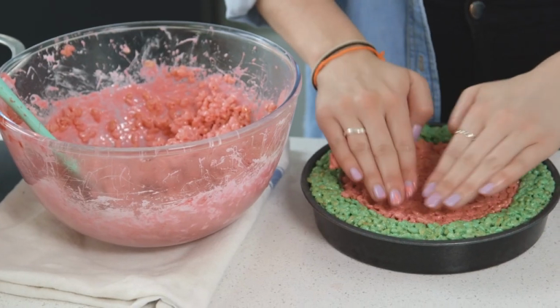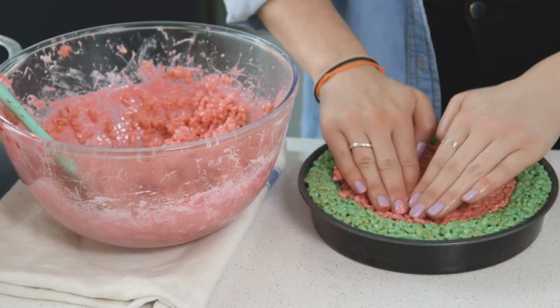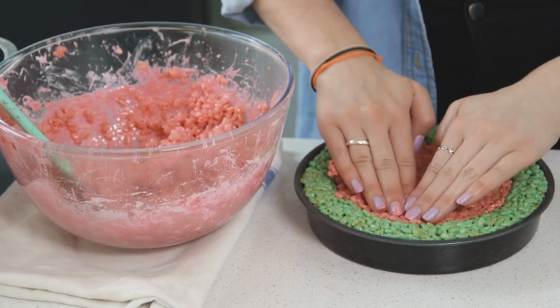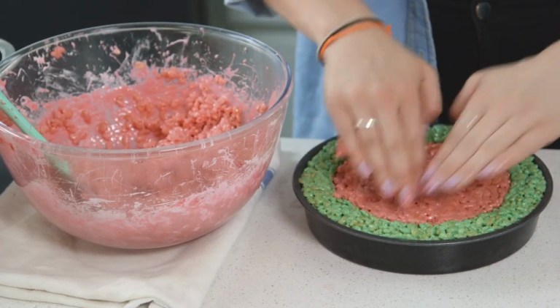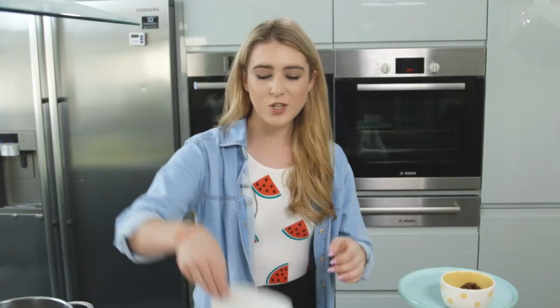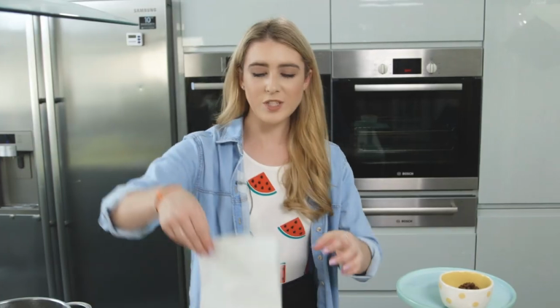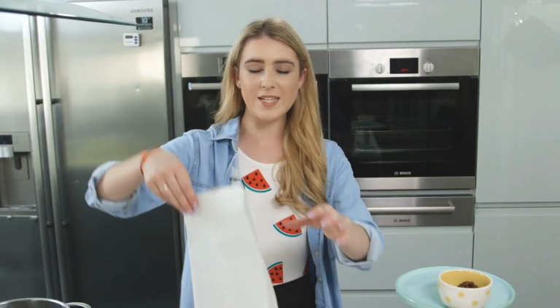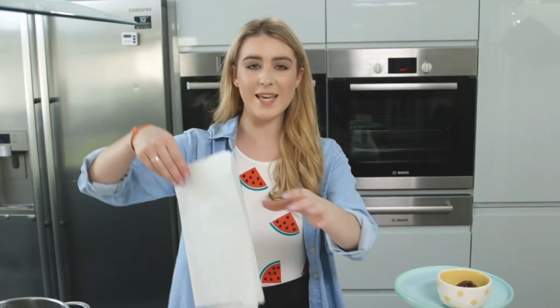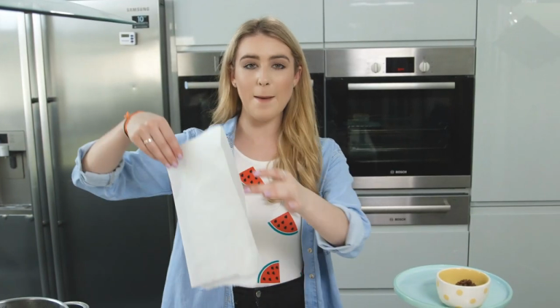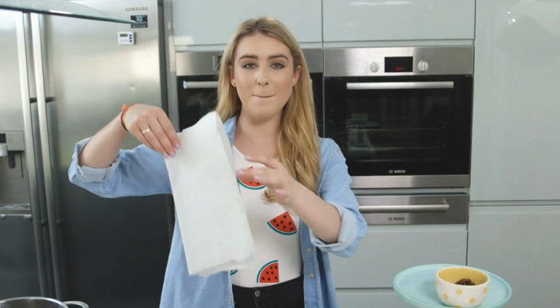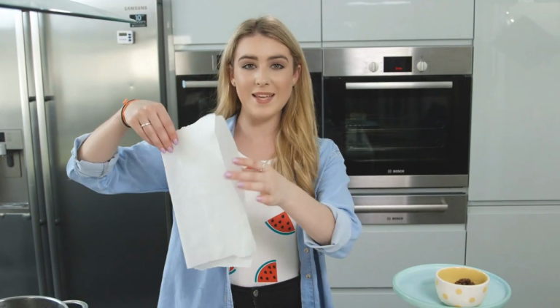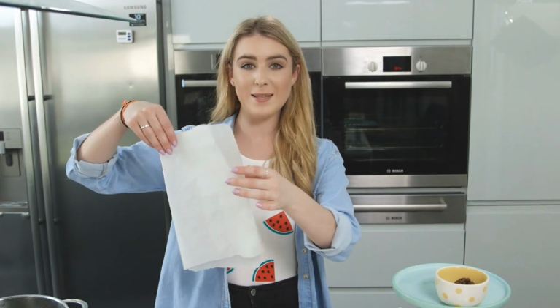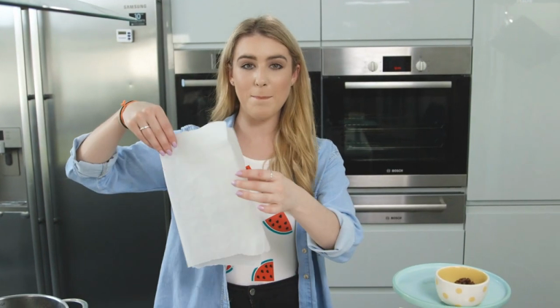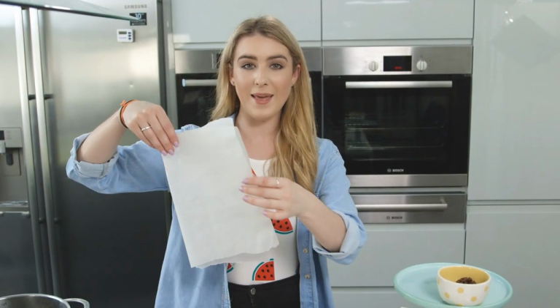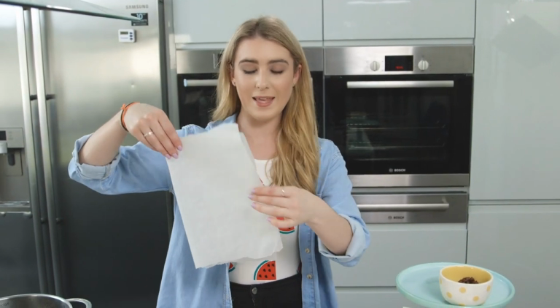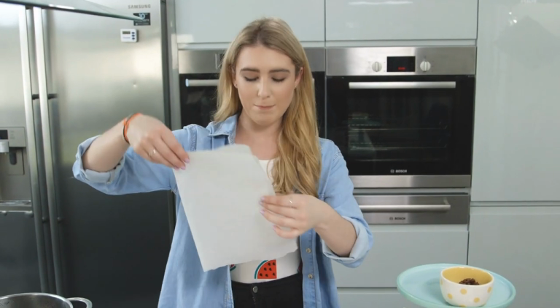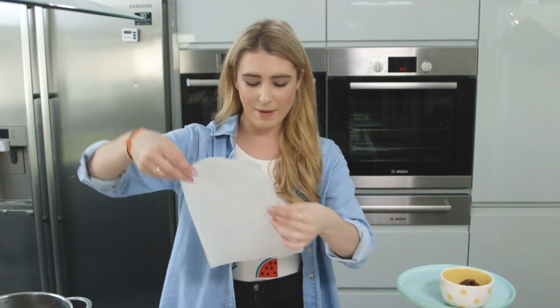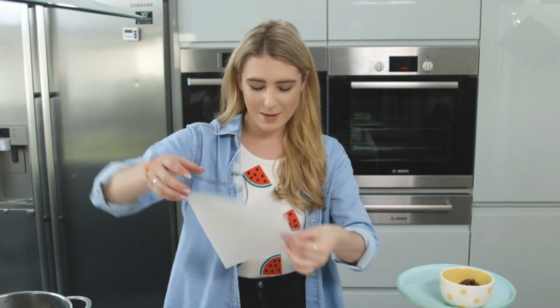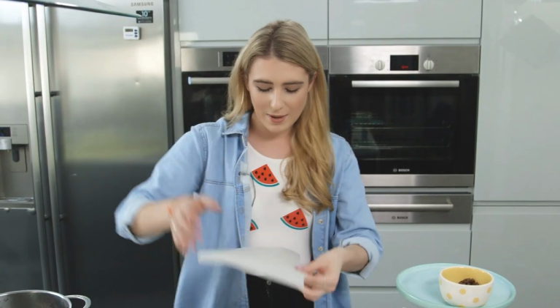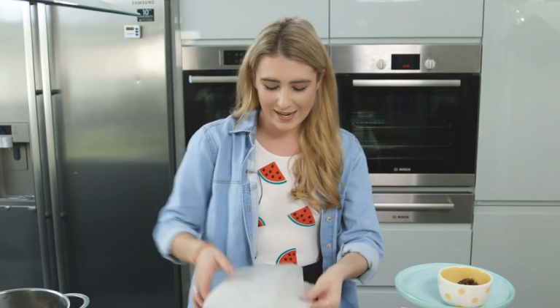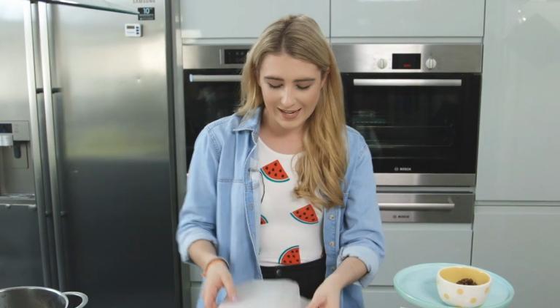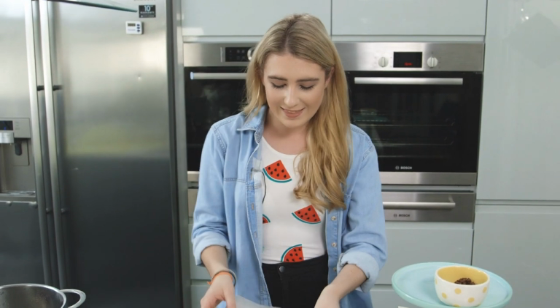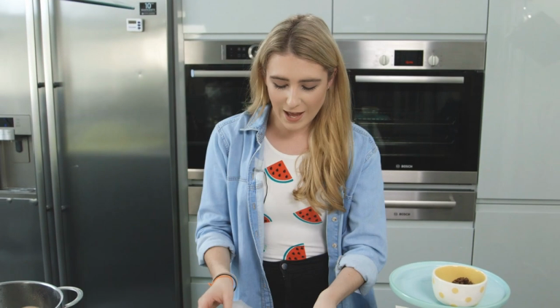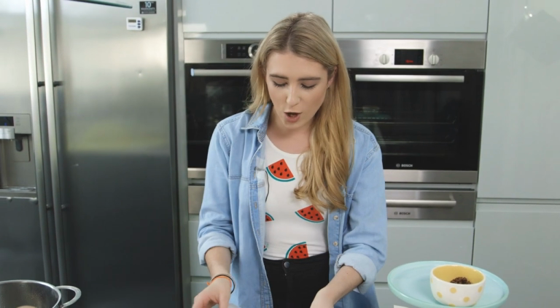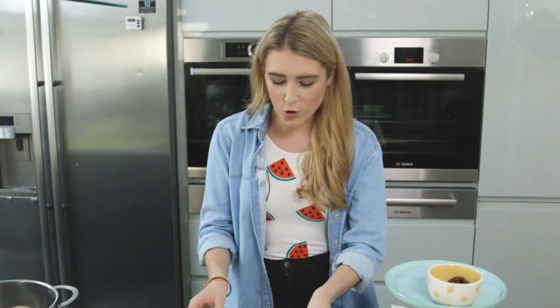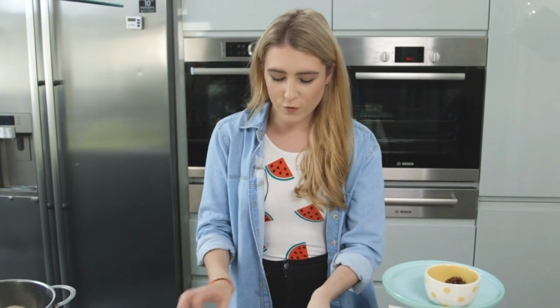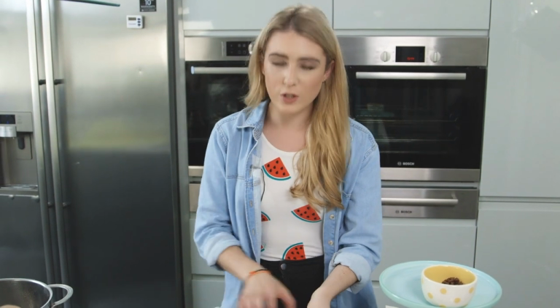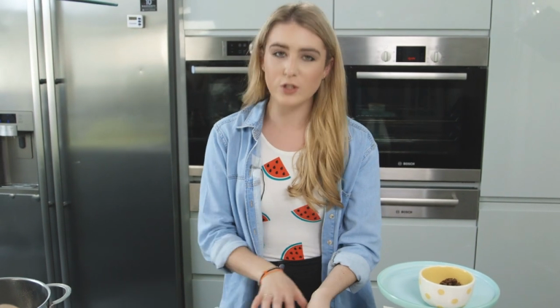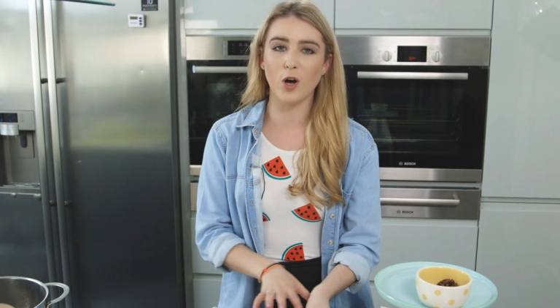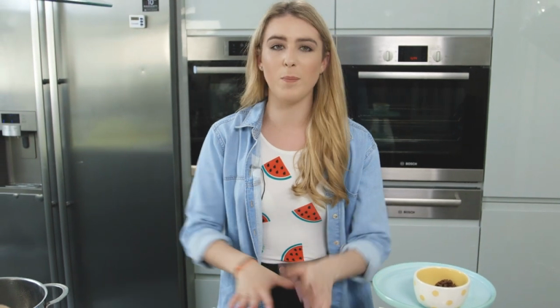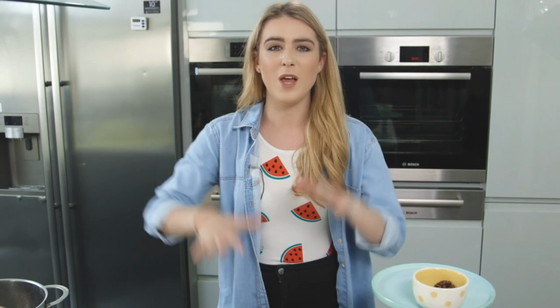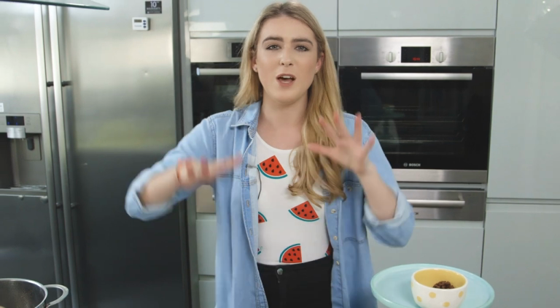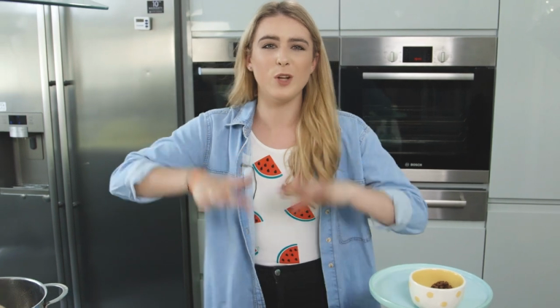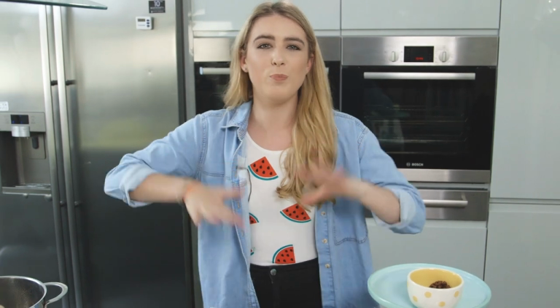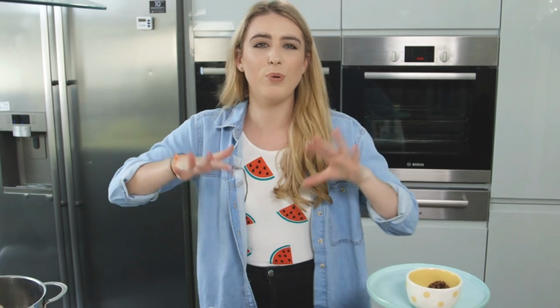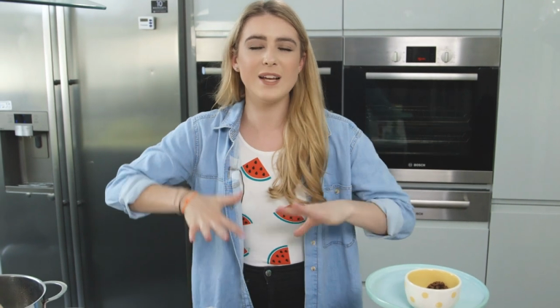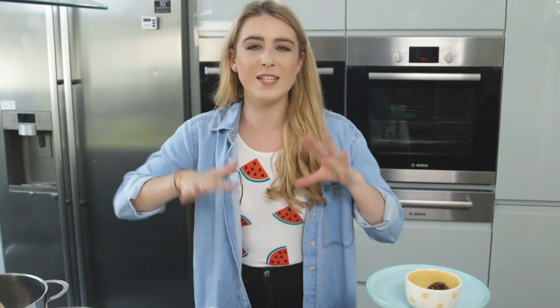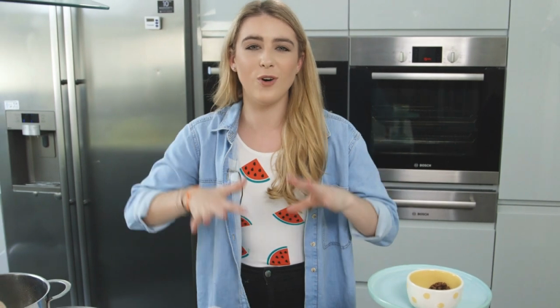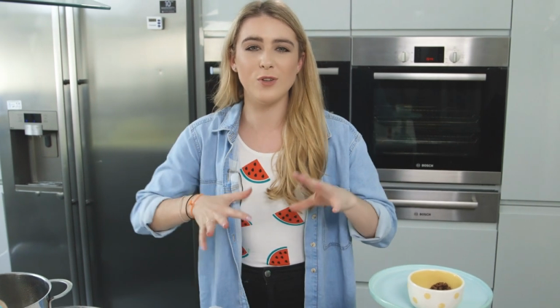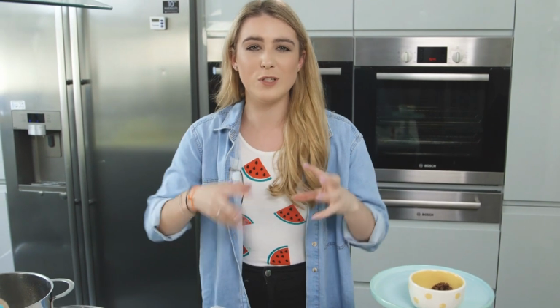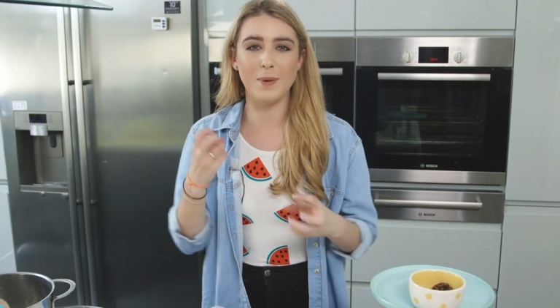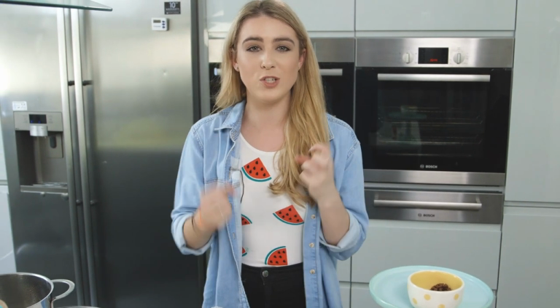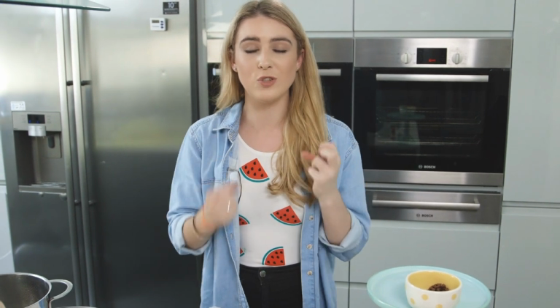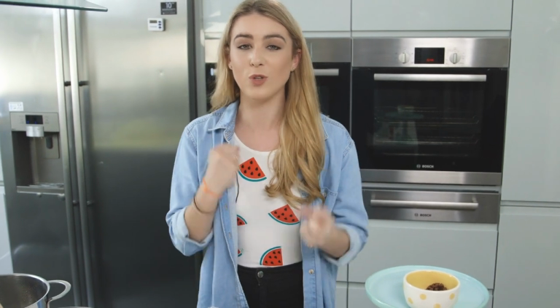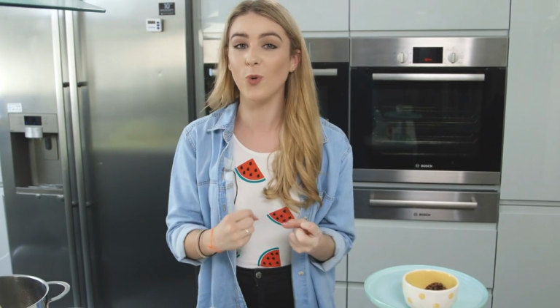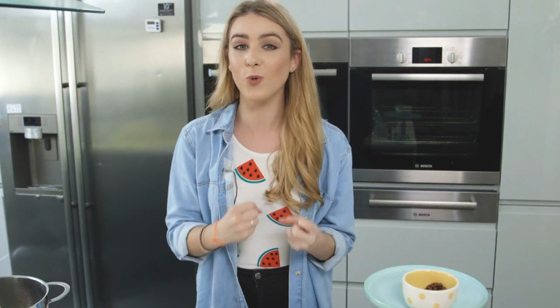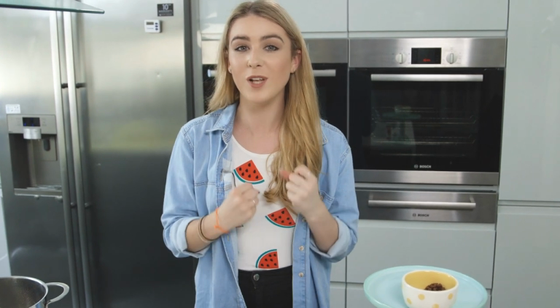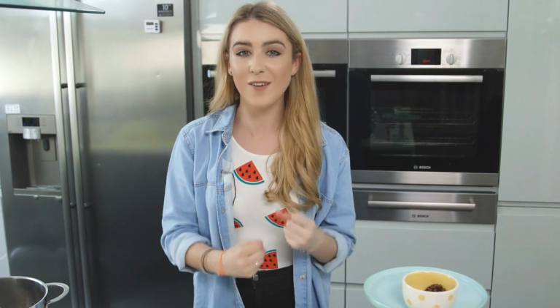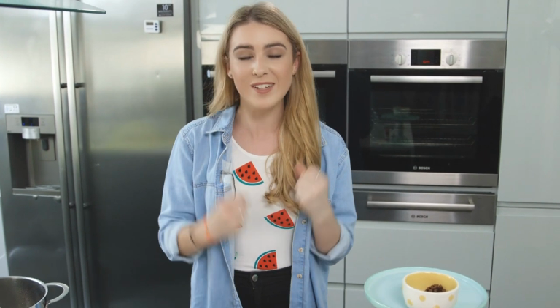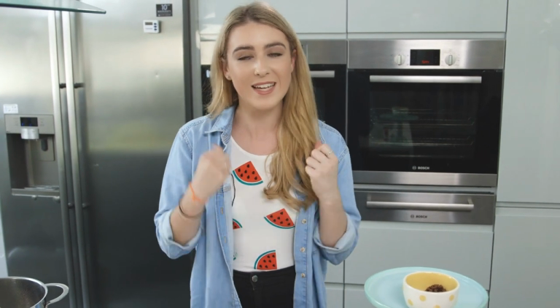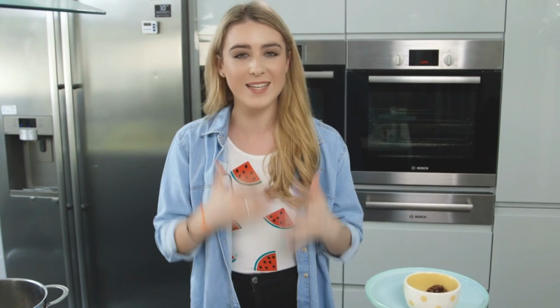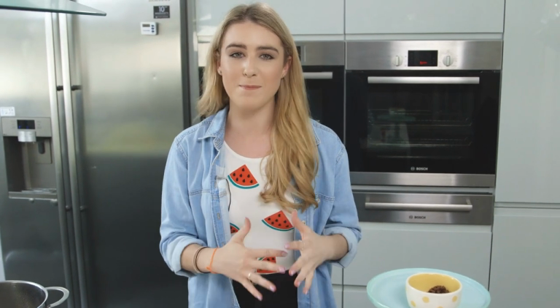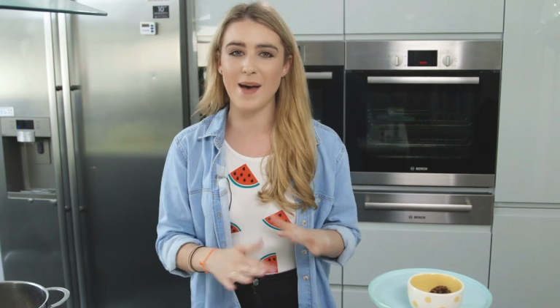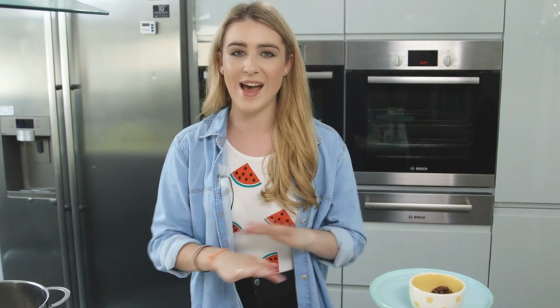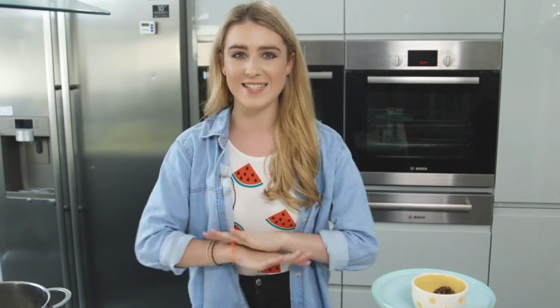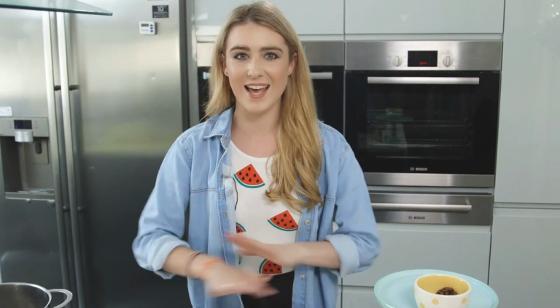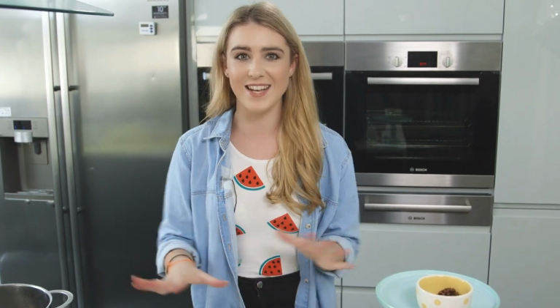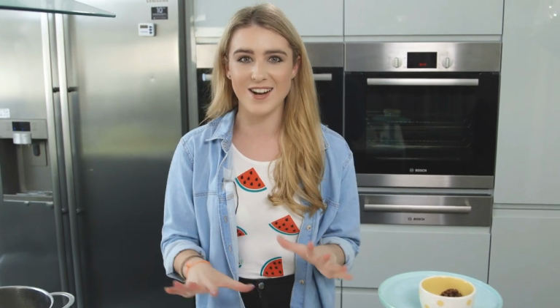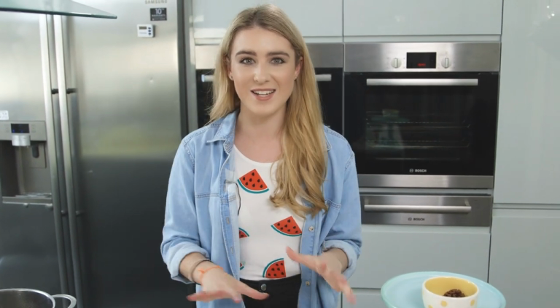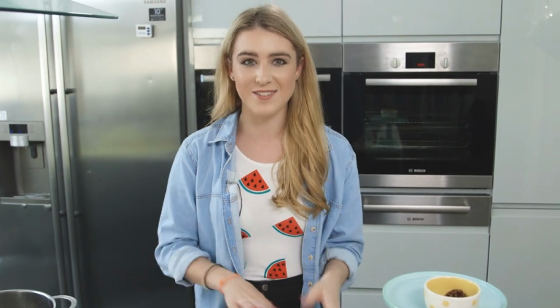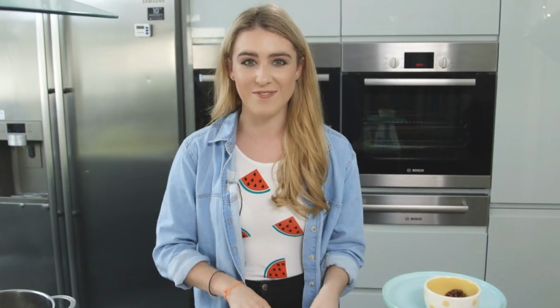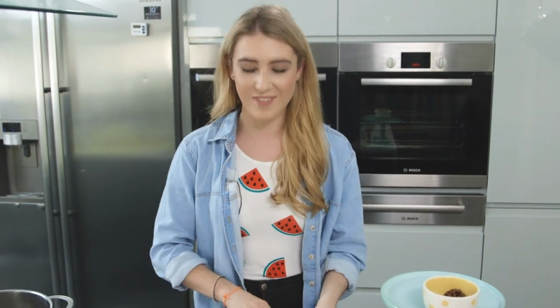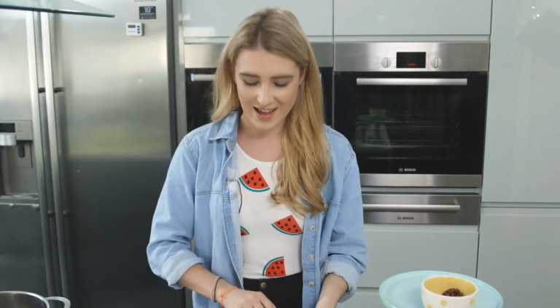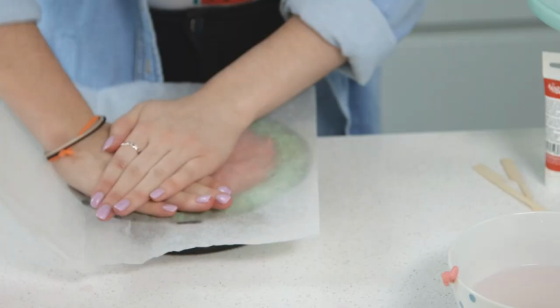I'm just going to take a piece of baking paper and lay that over the top. I'm going to press it down to make sure it's all lovely and compact and nice and flat.